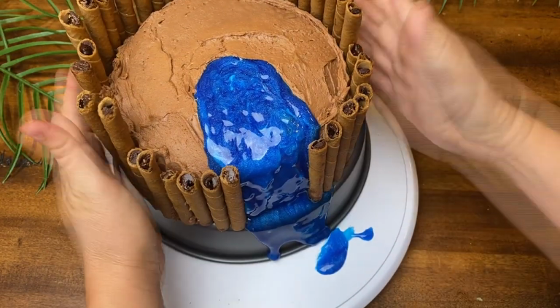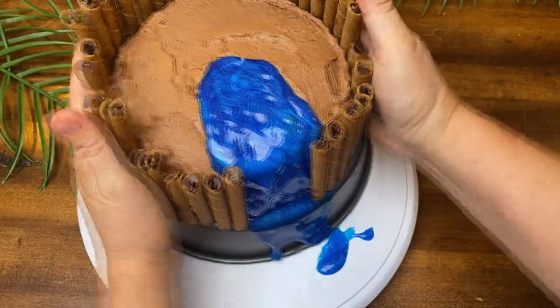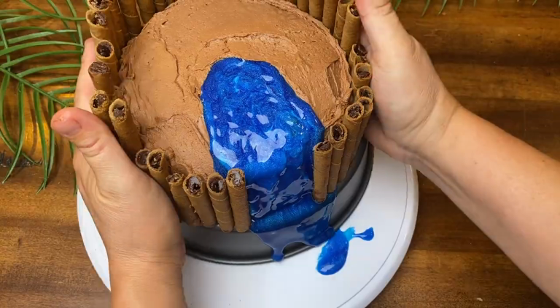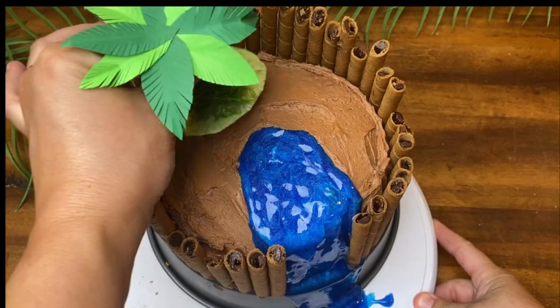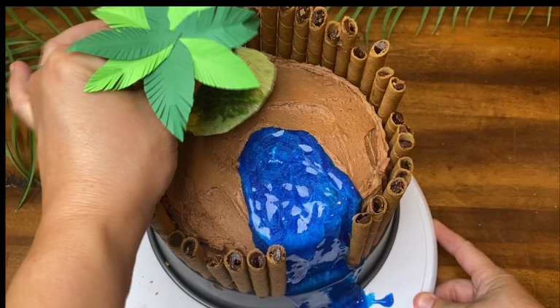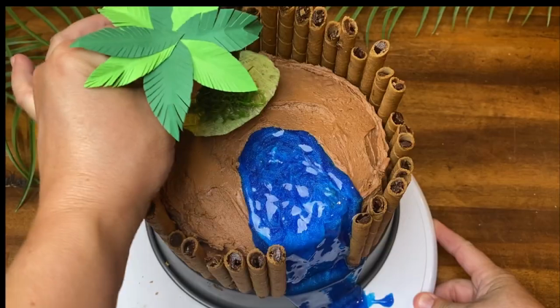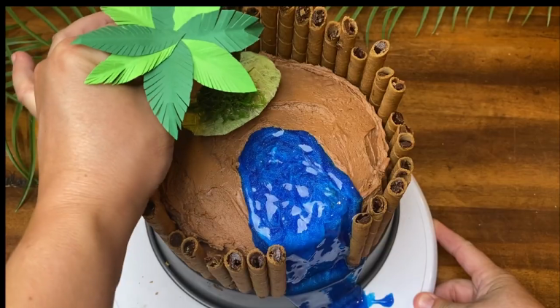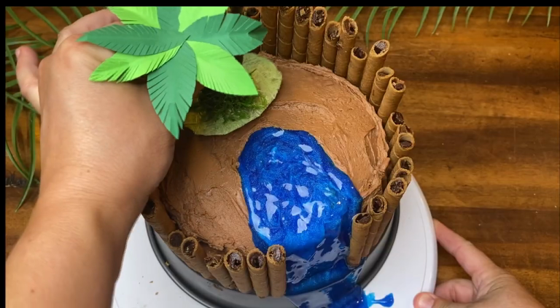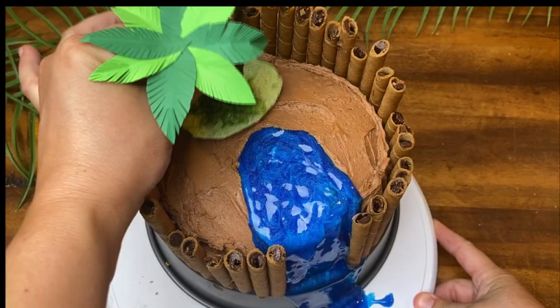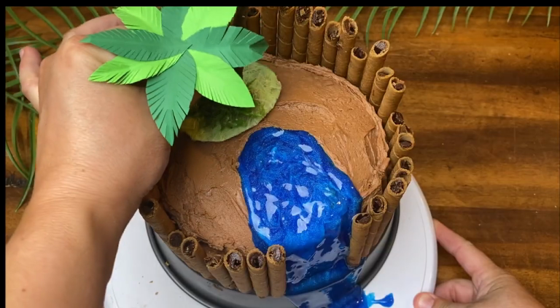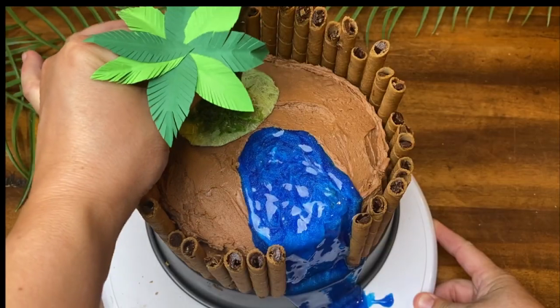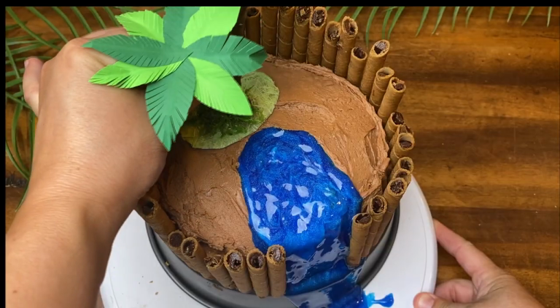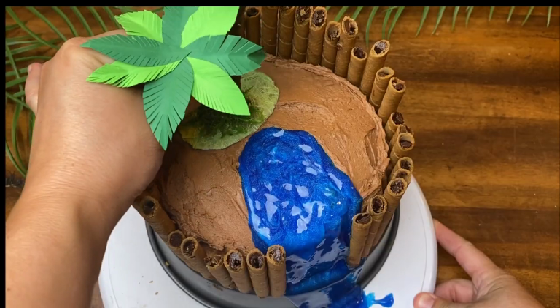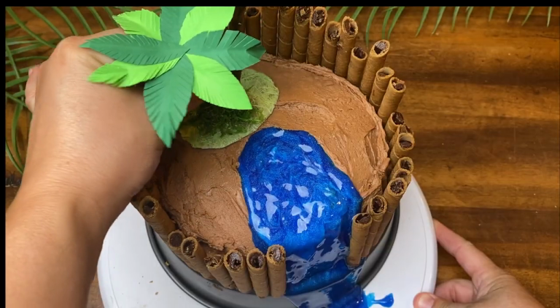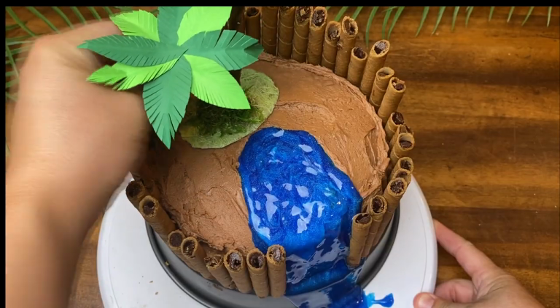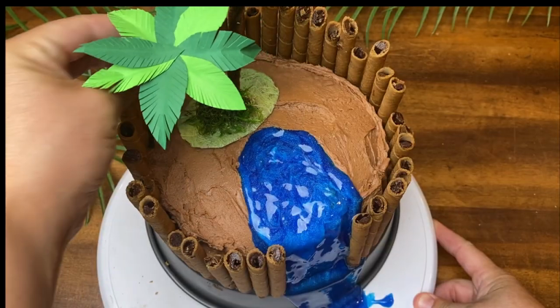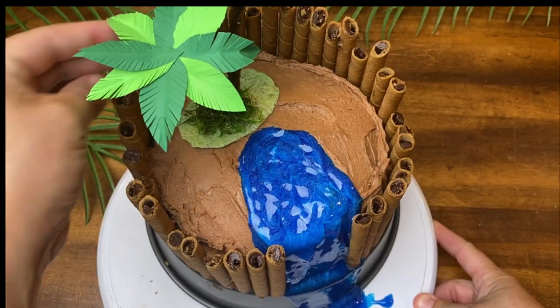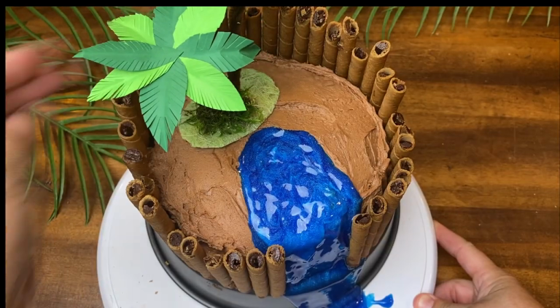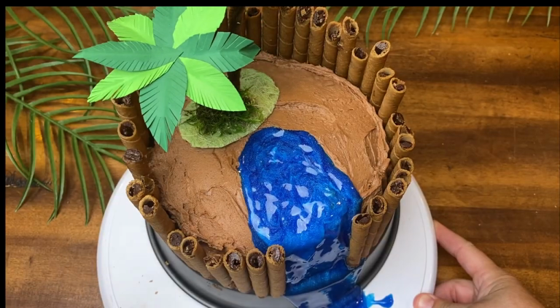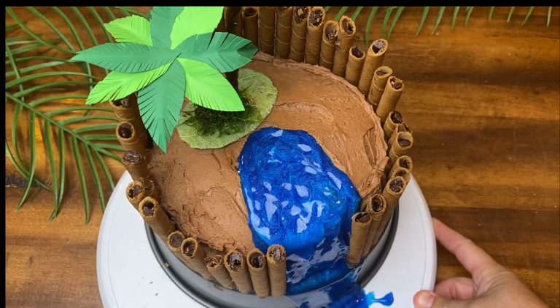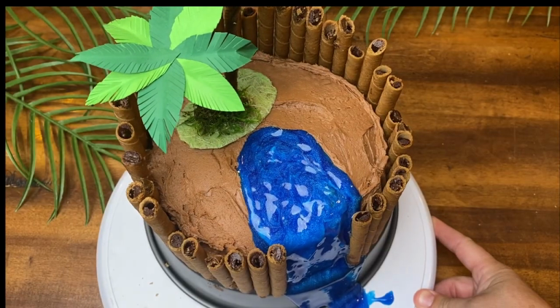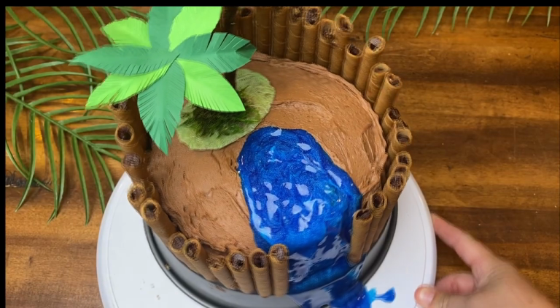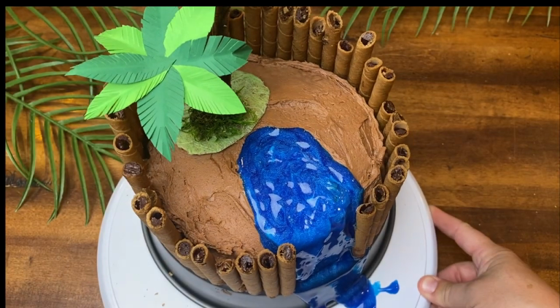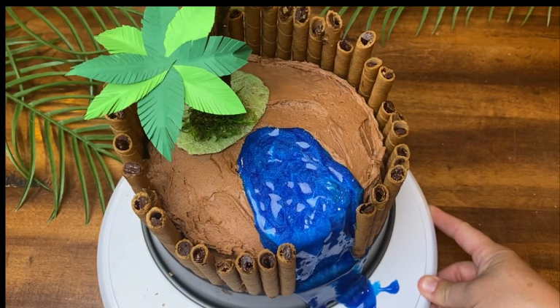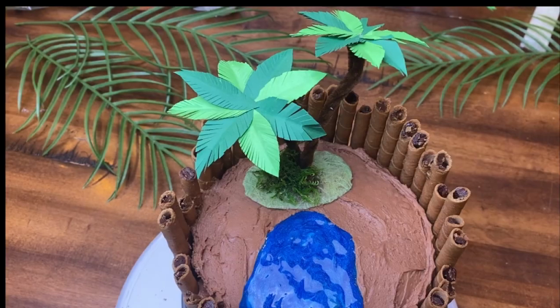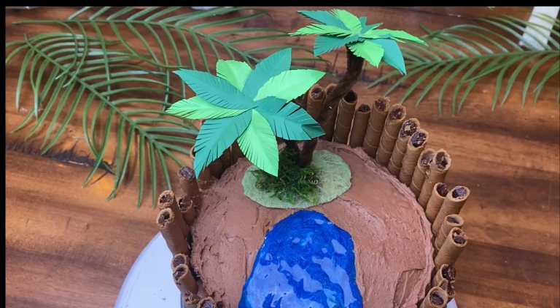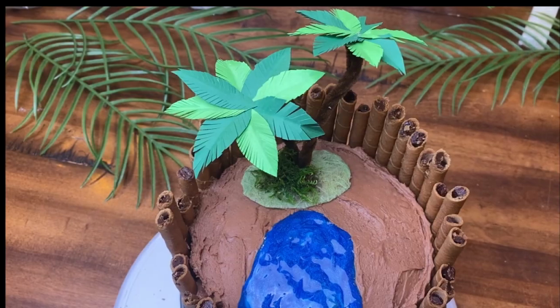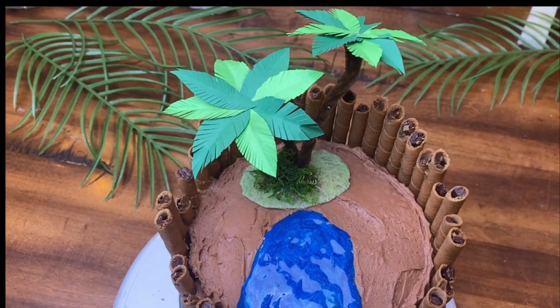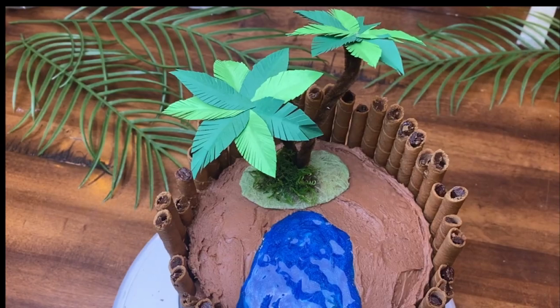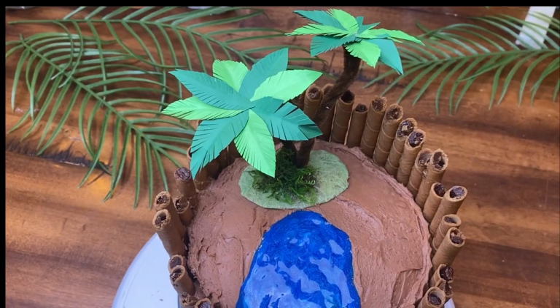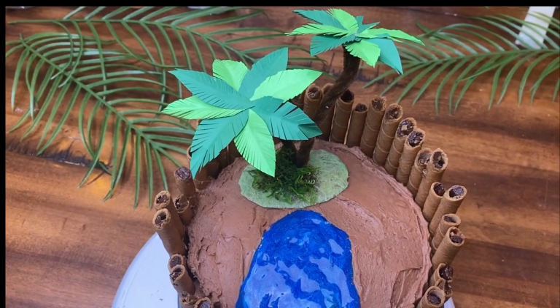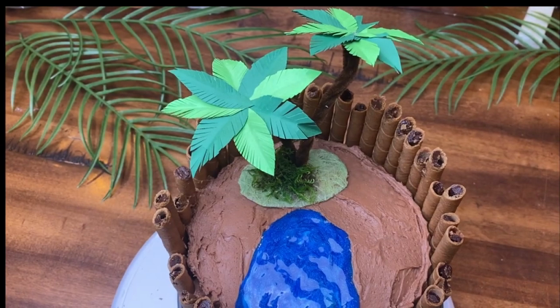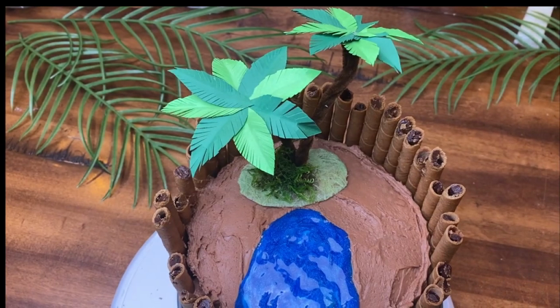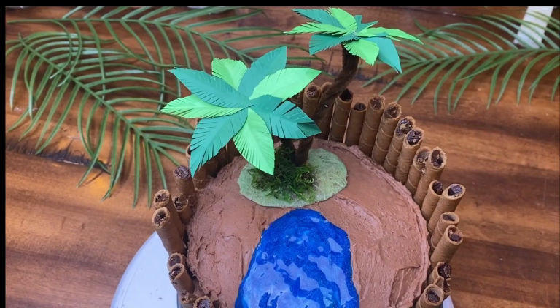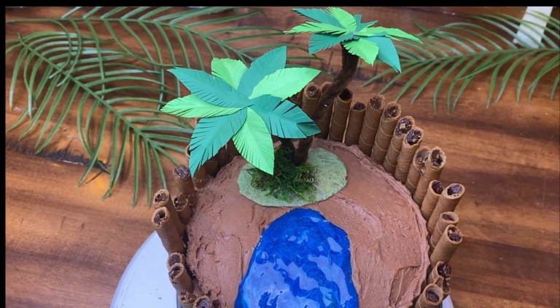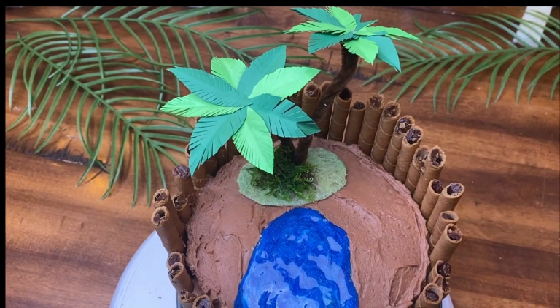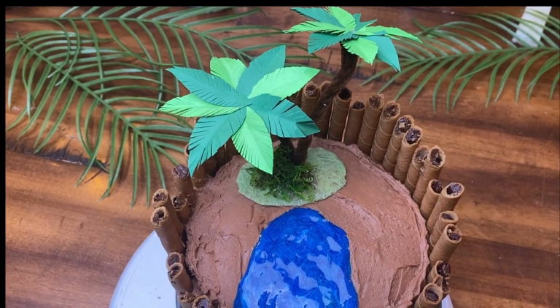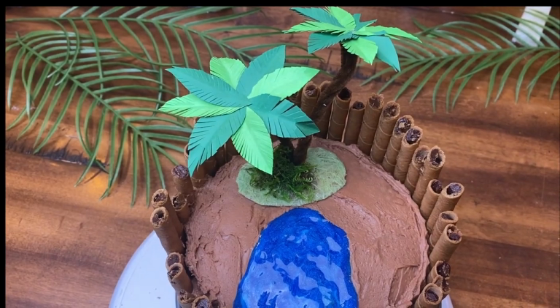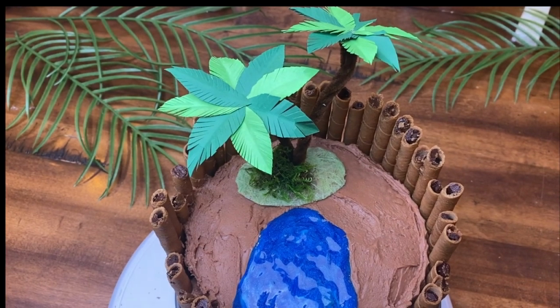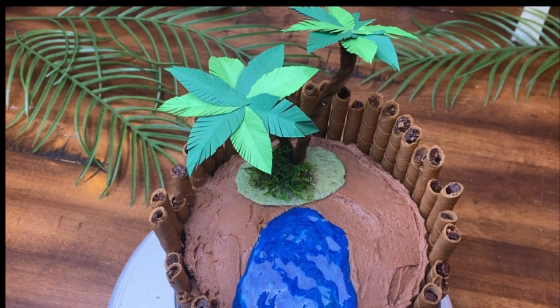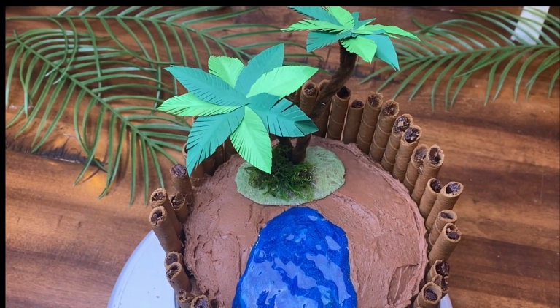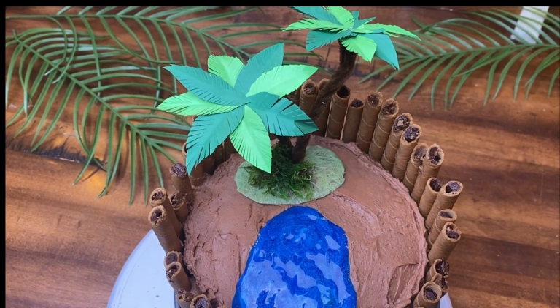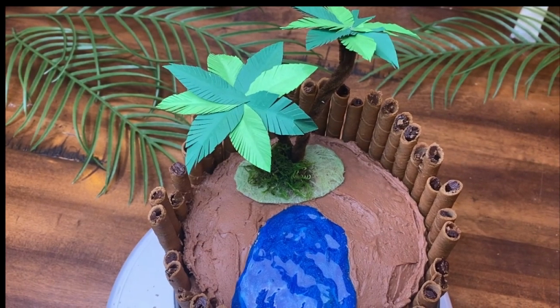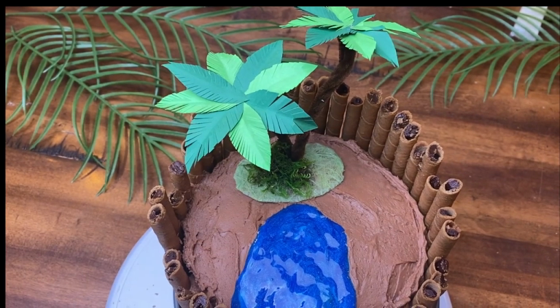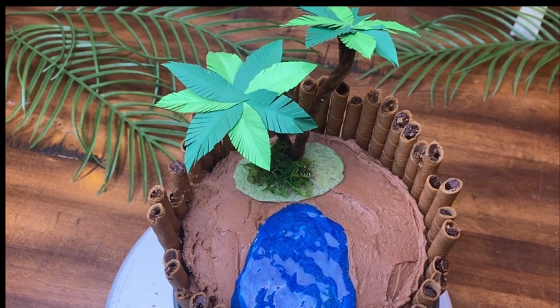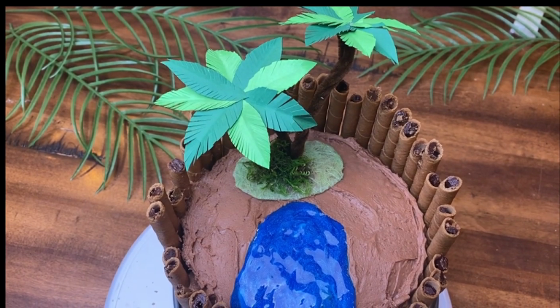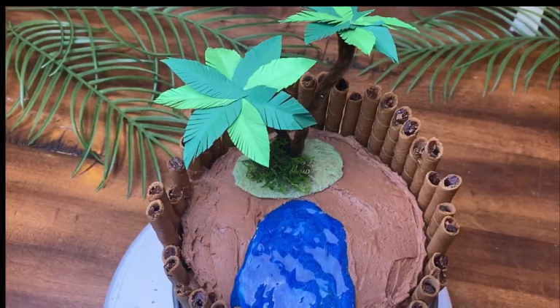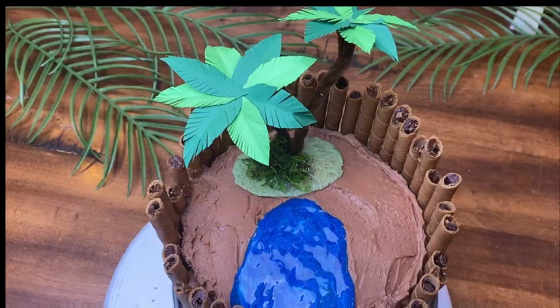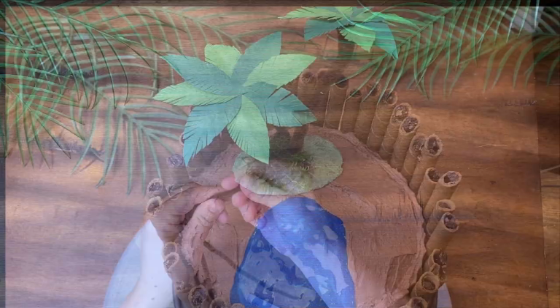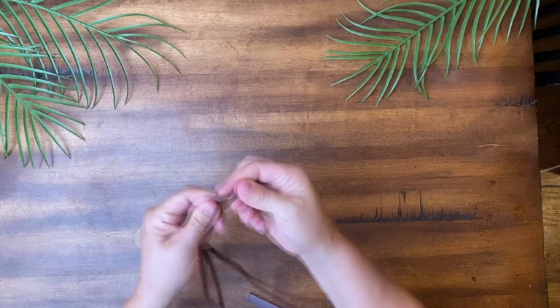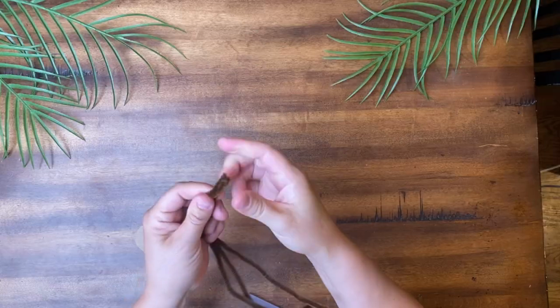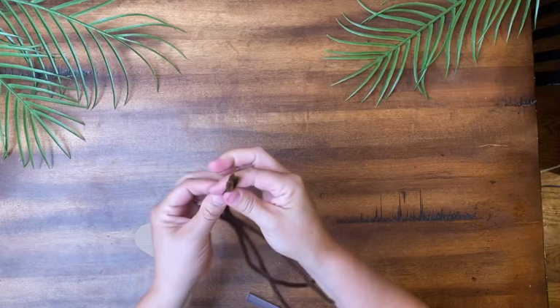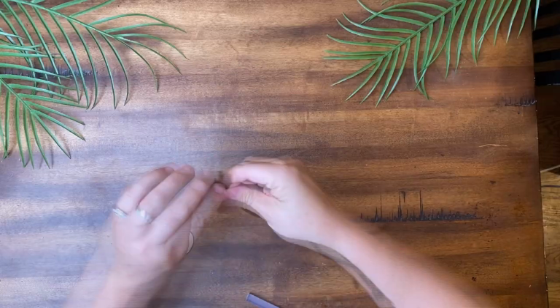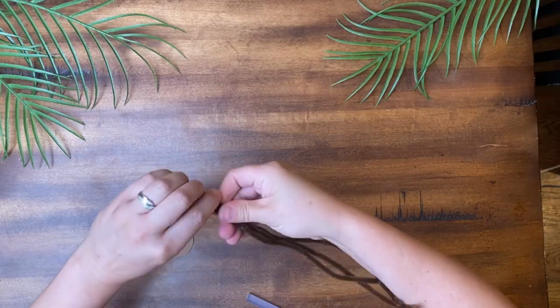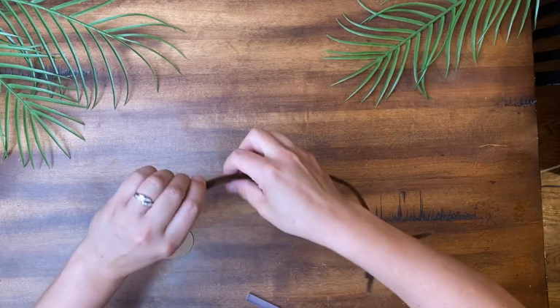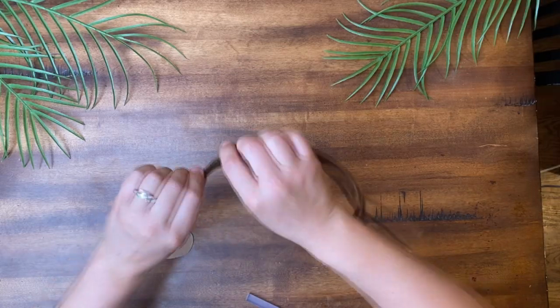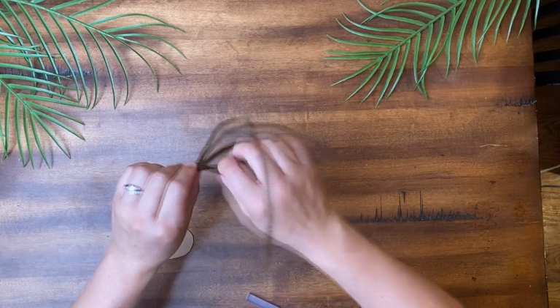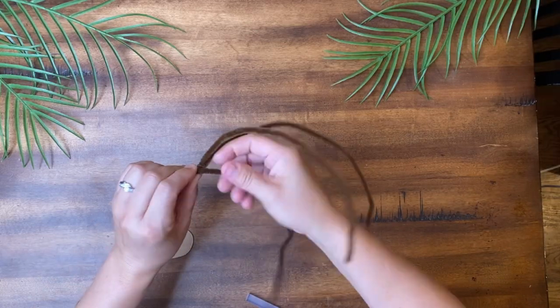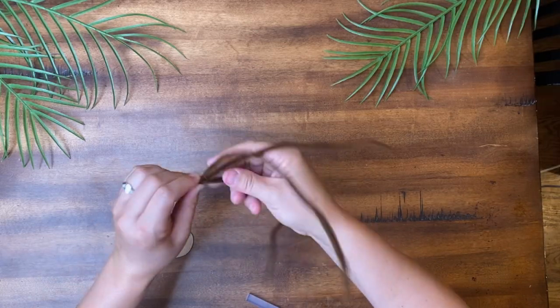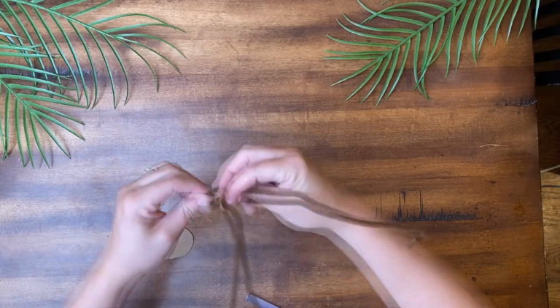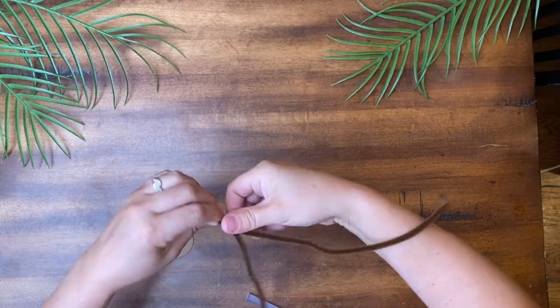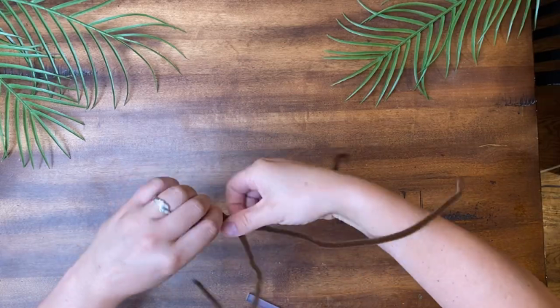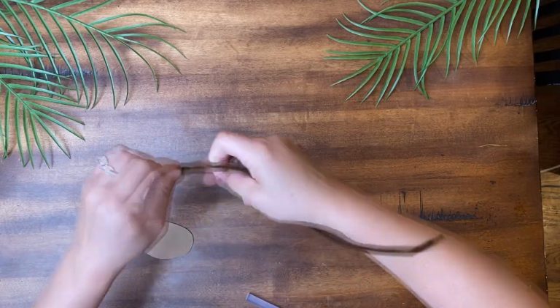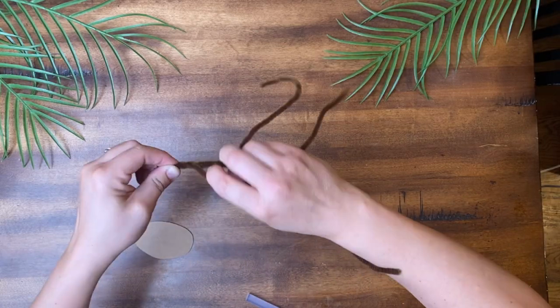Then I added a palm tree on top. I made this from pipe cleaner, glue, and cardstock because I couldn't find any palm trees locally.